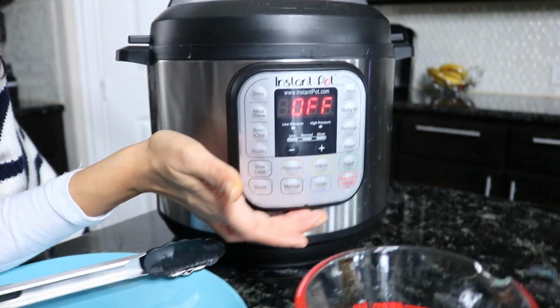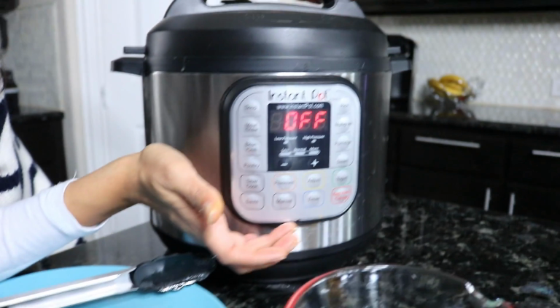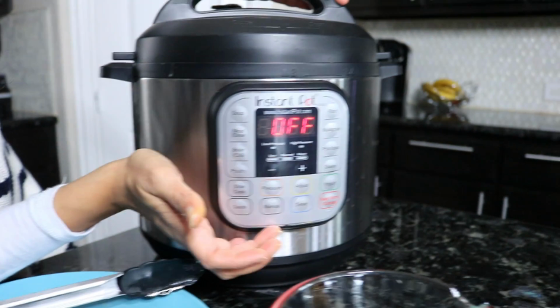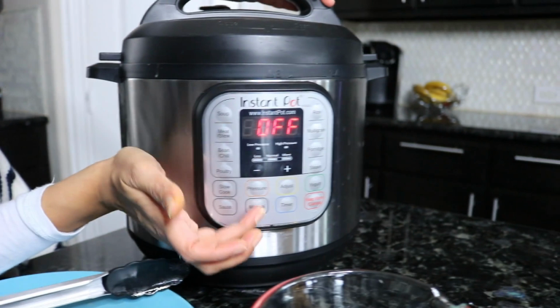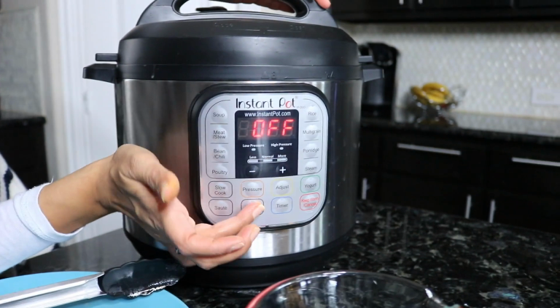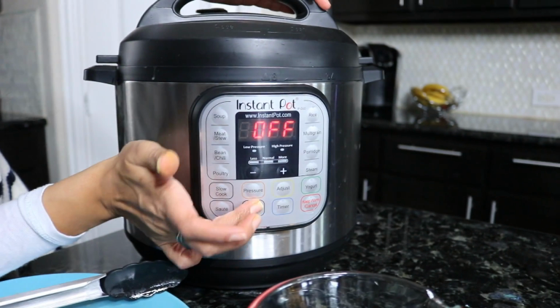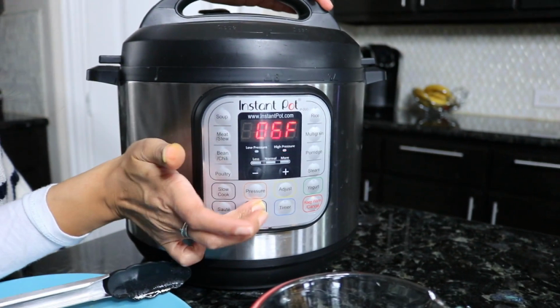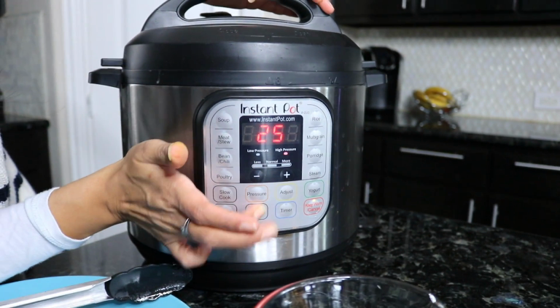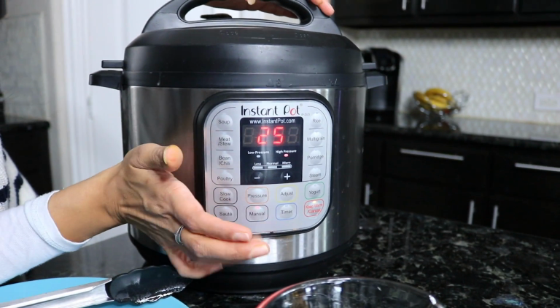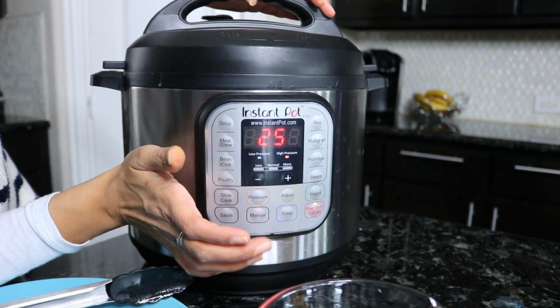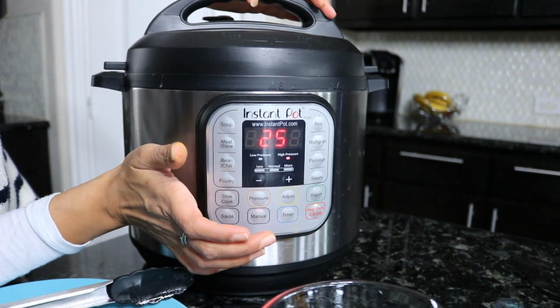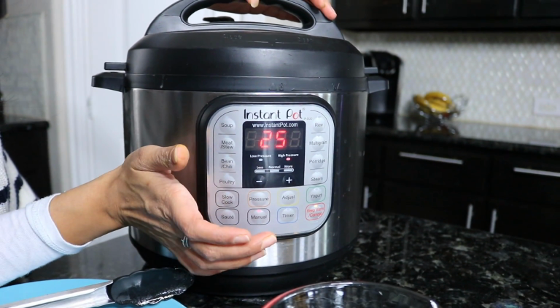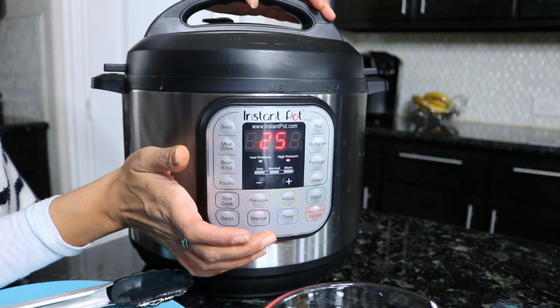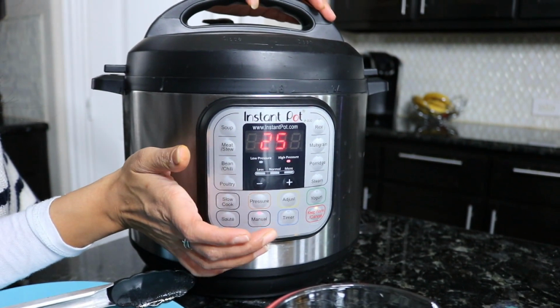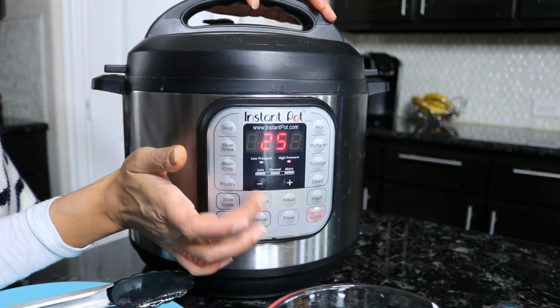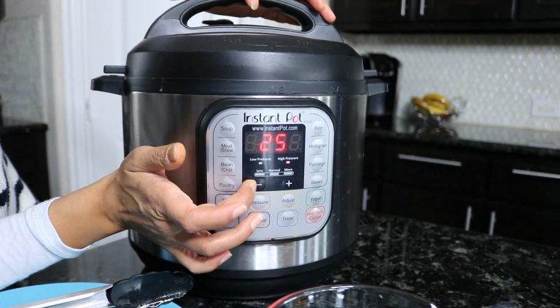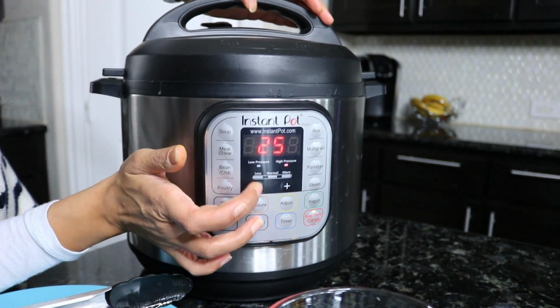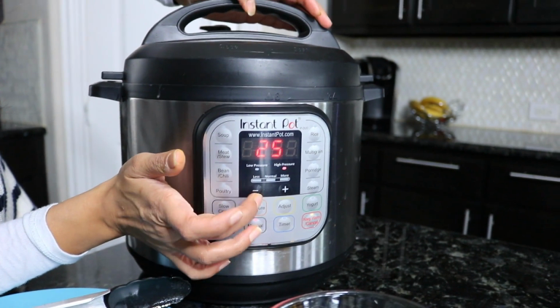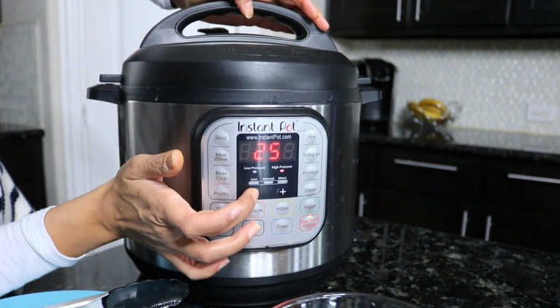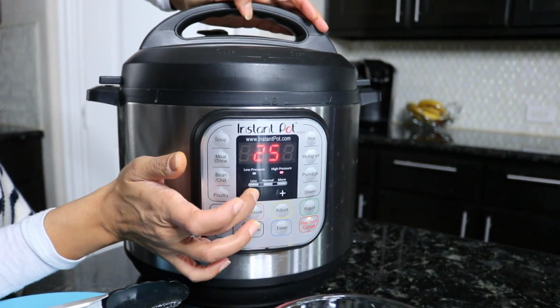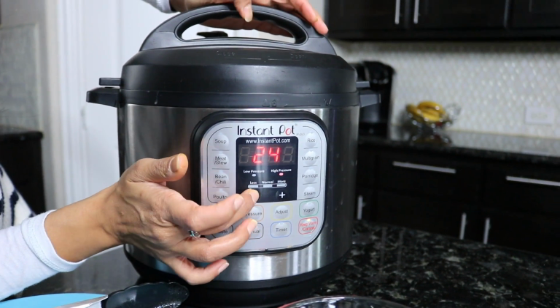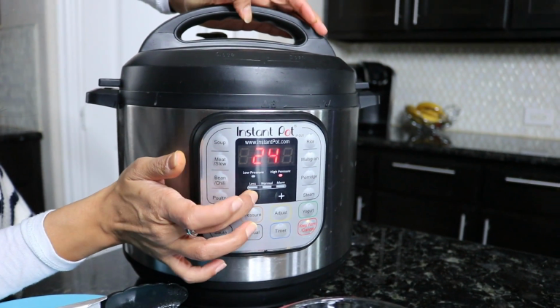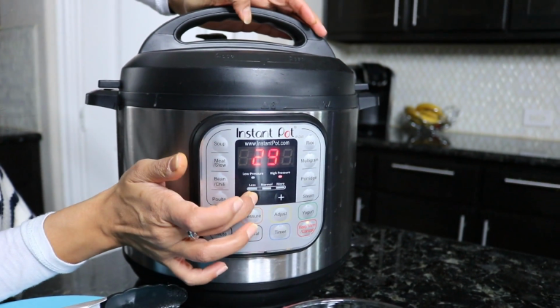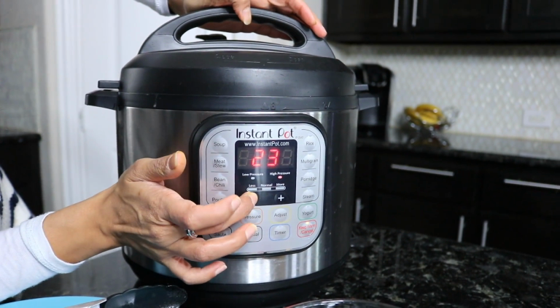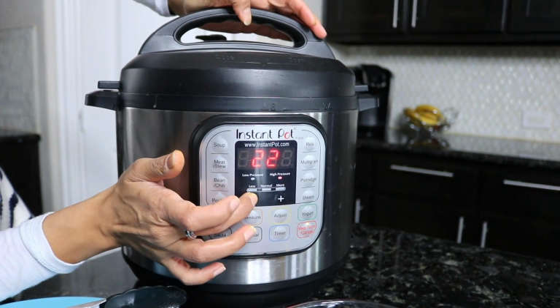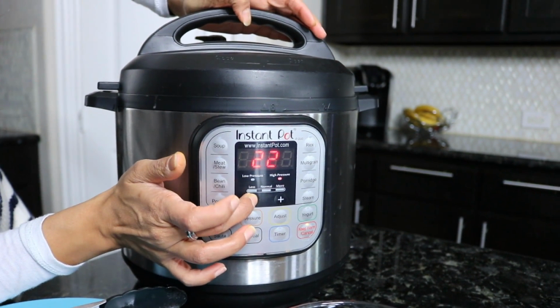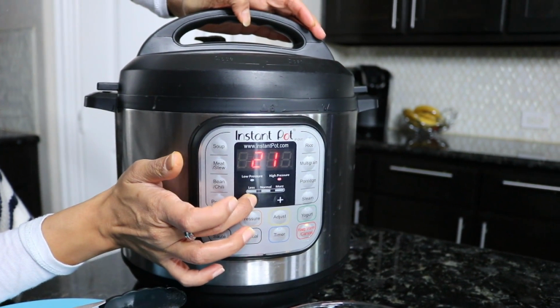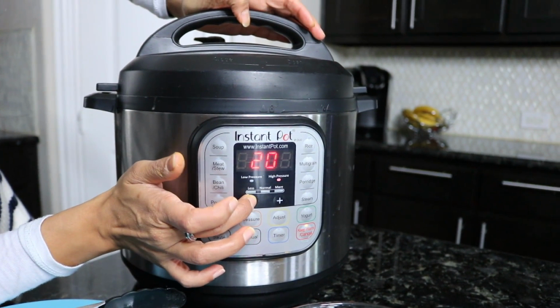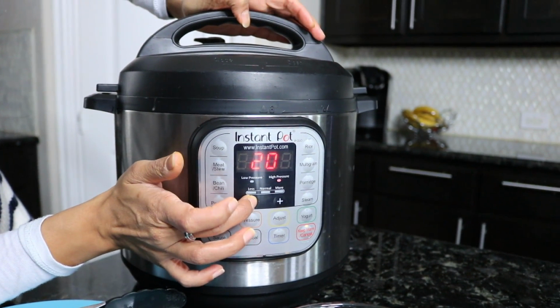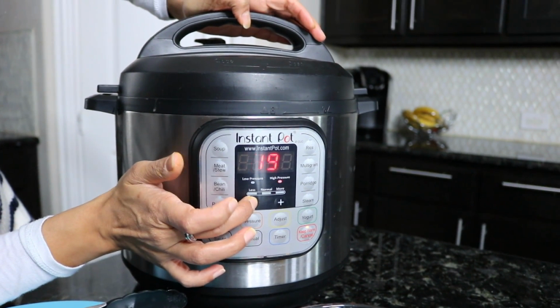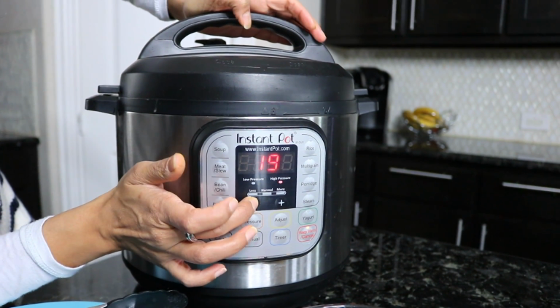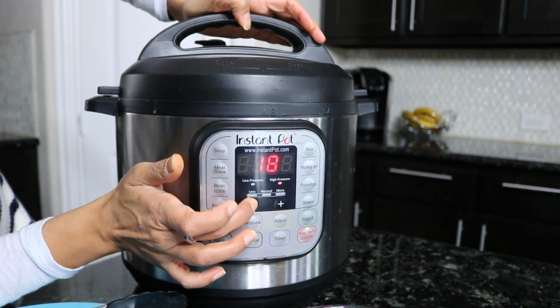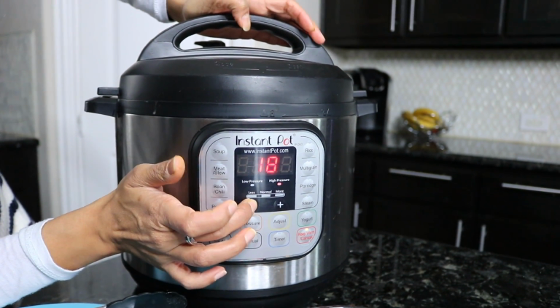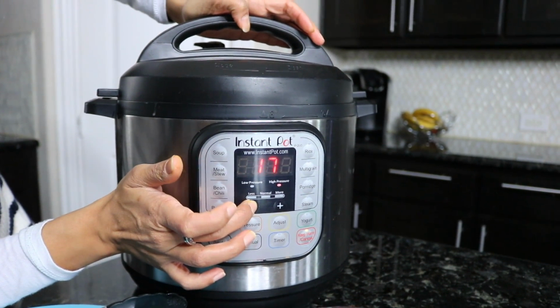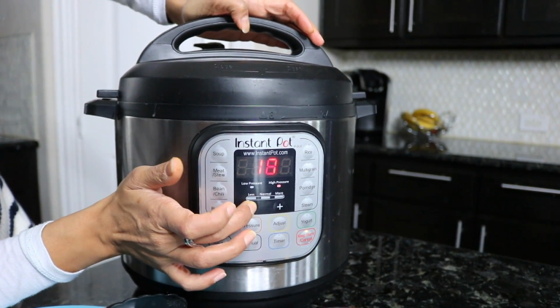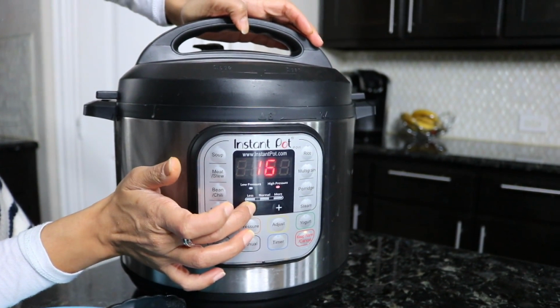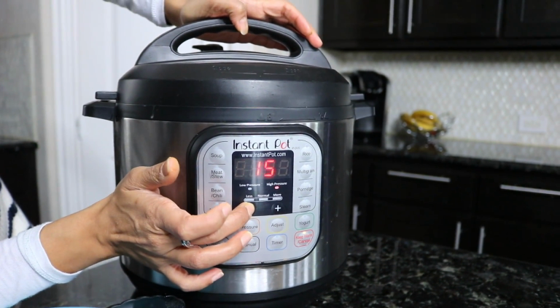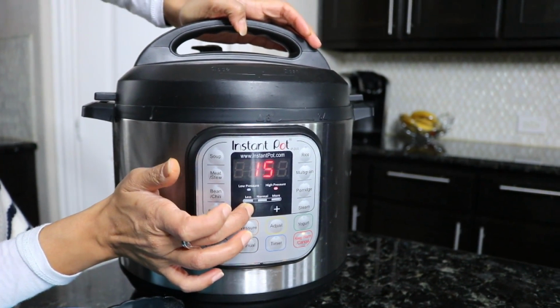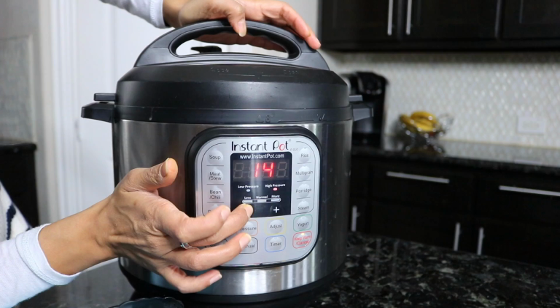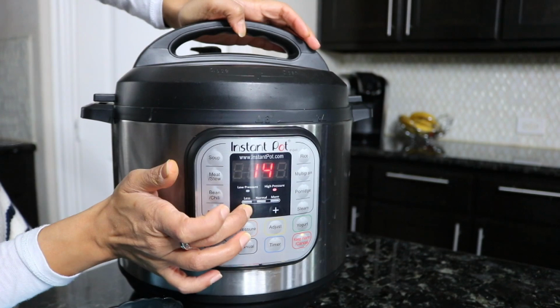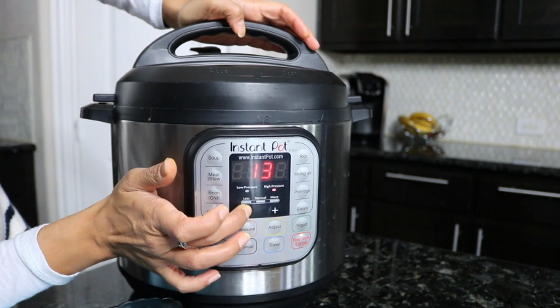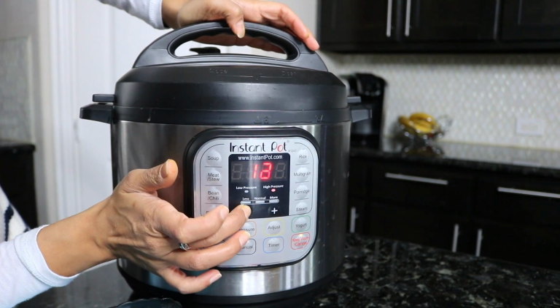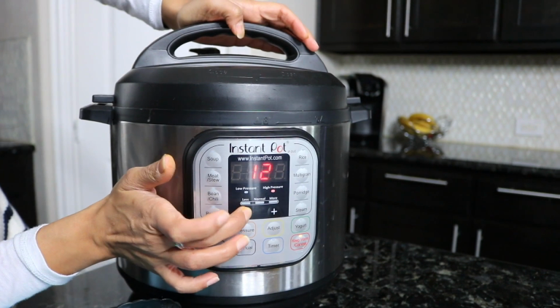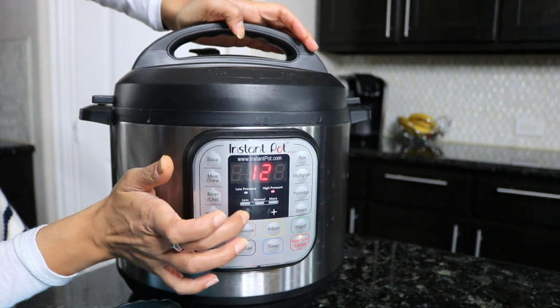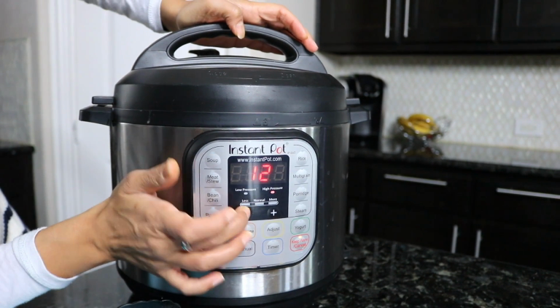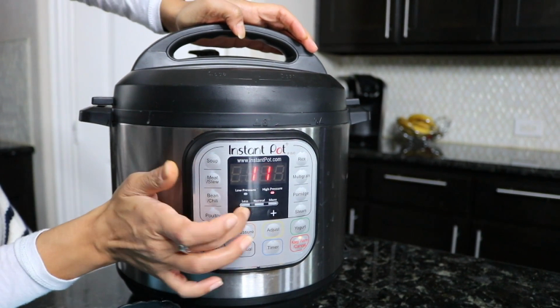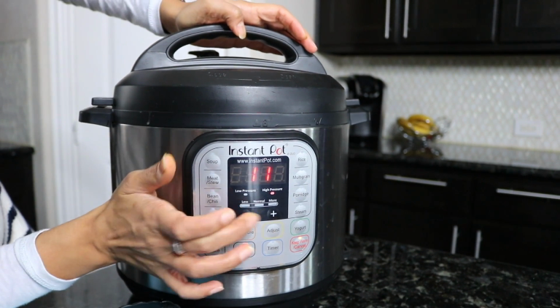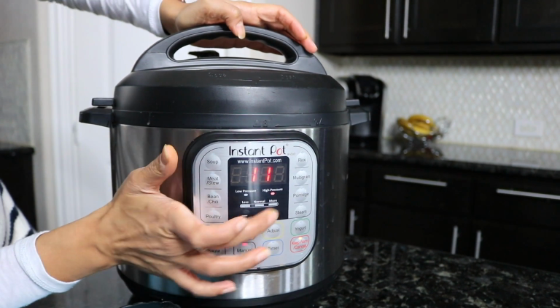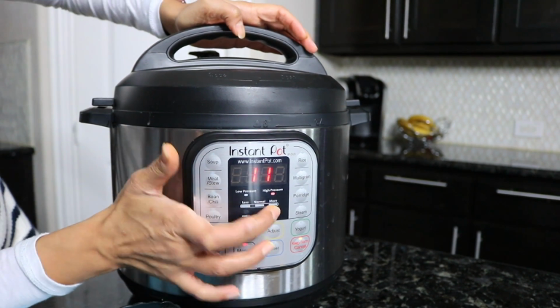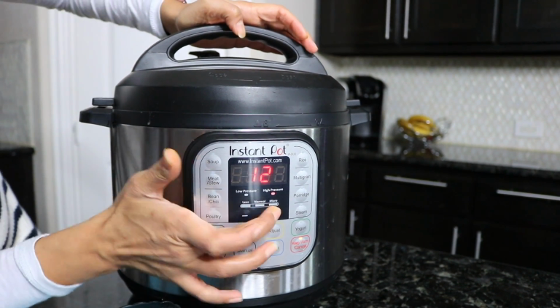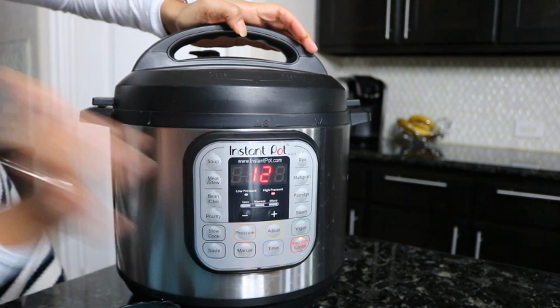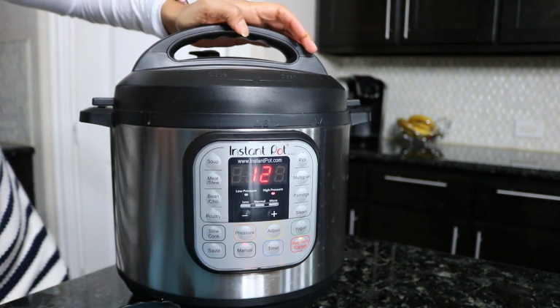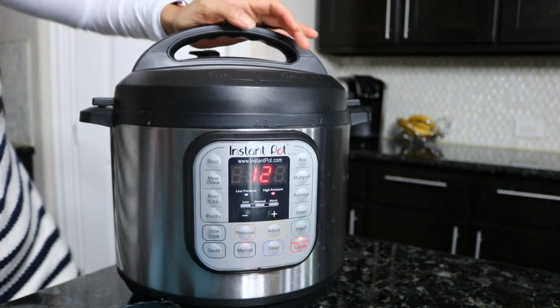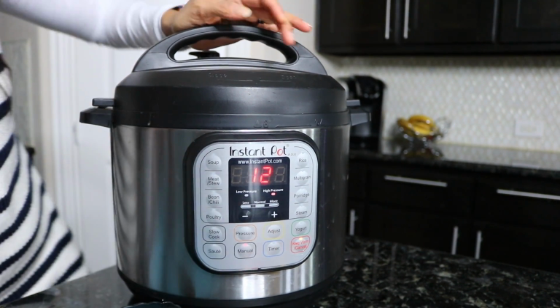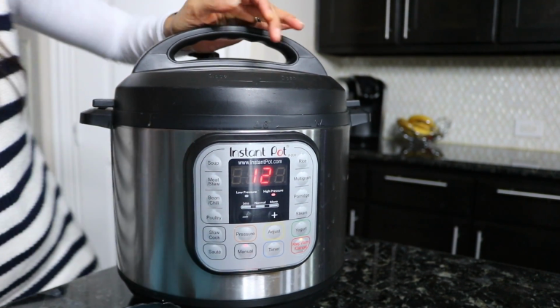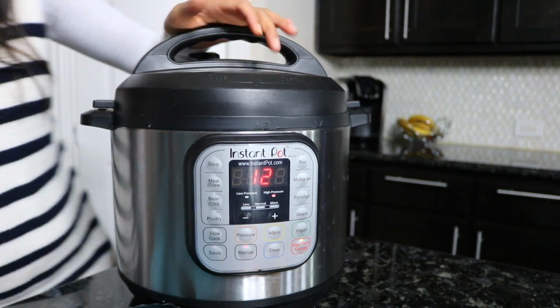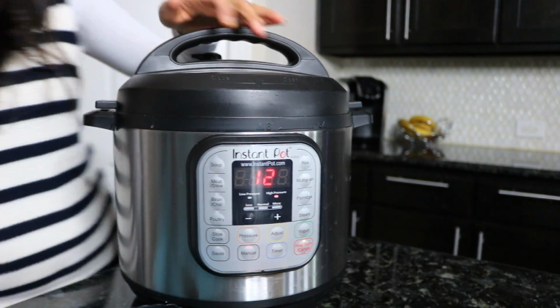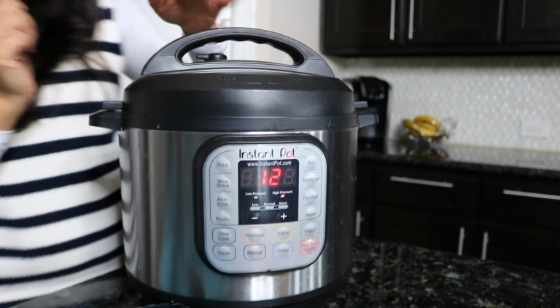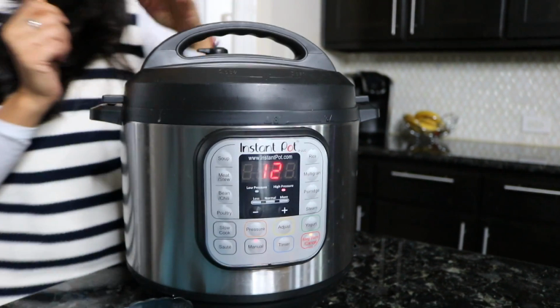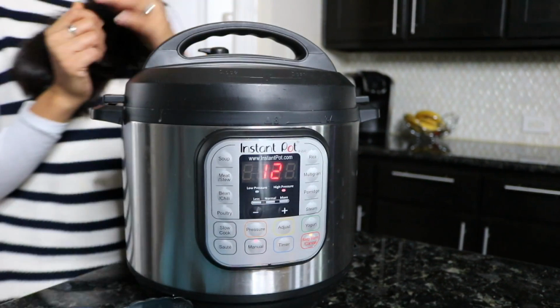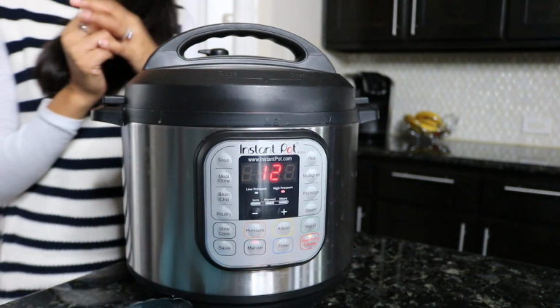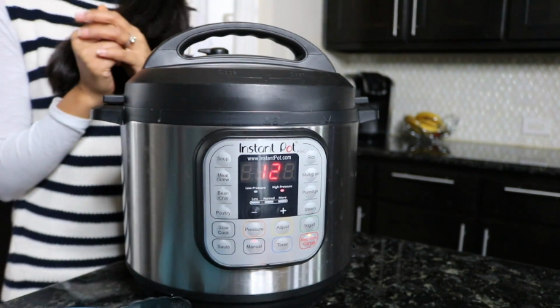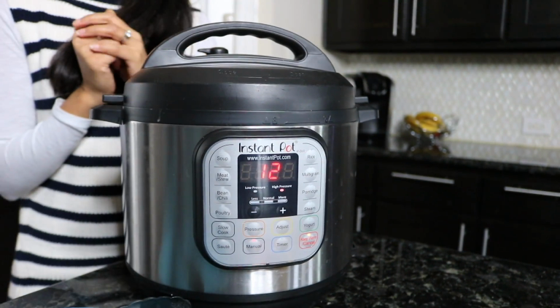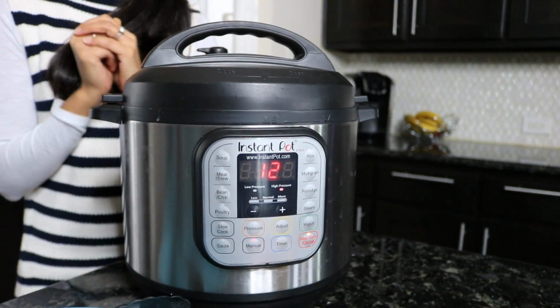Go to manual mode and then go down to 12 minutes. Then we'll come back and show you what that looks like.